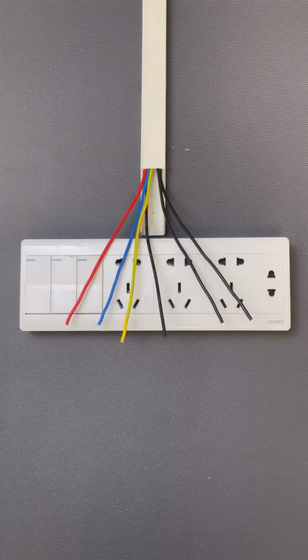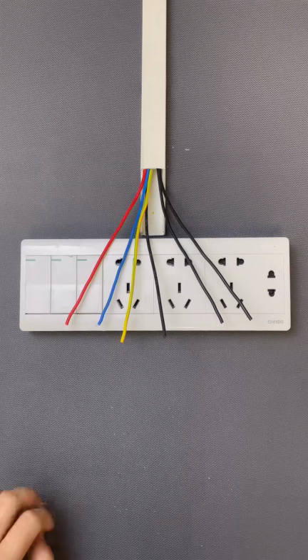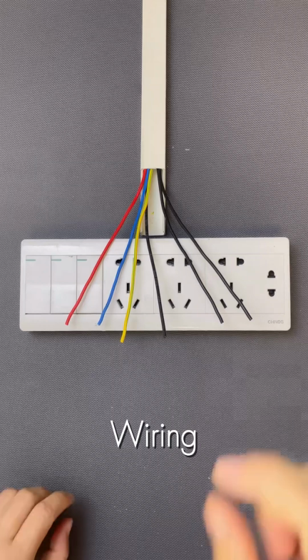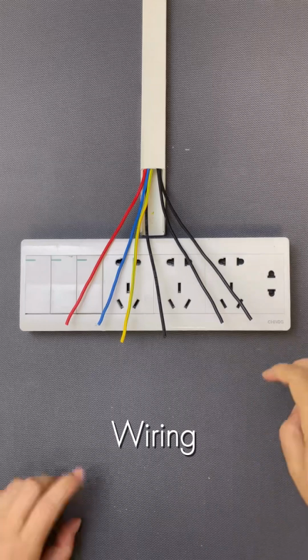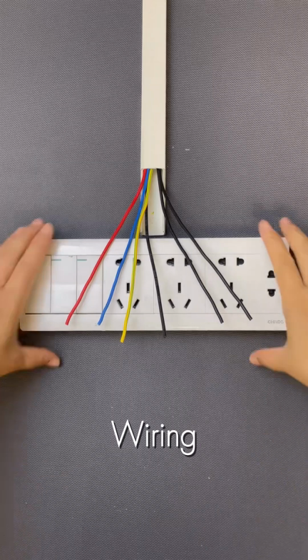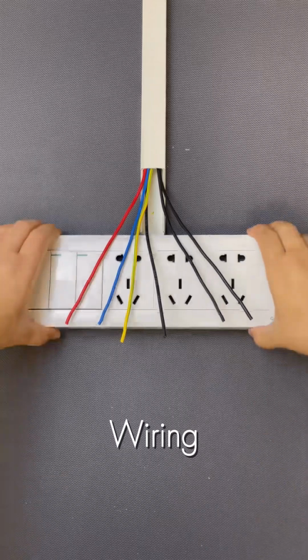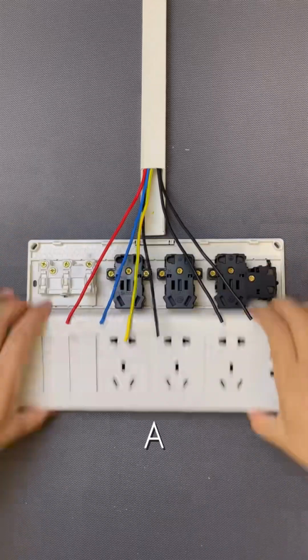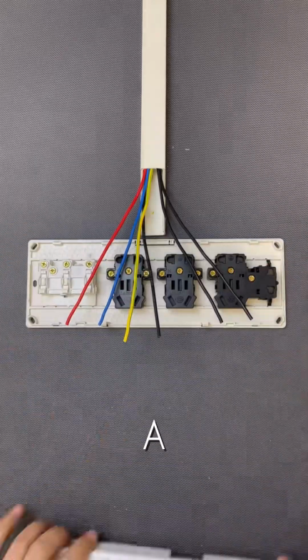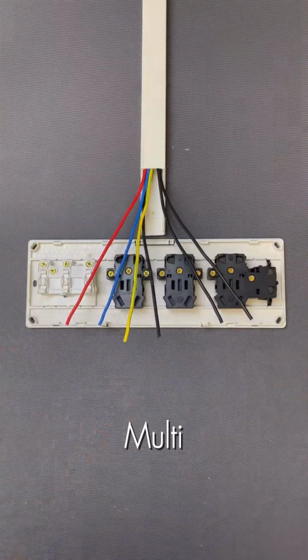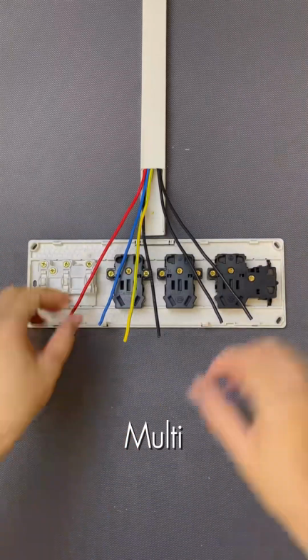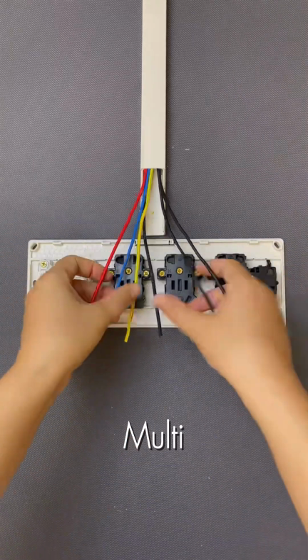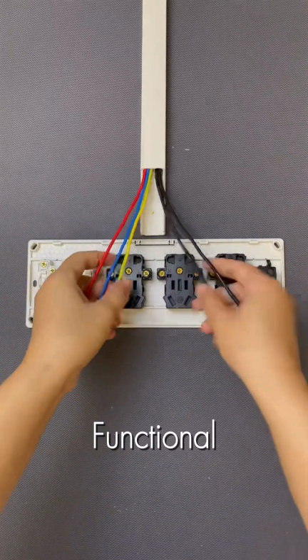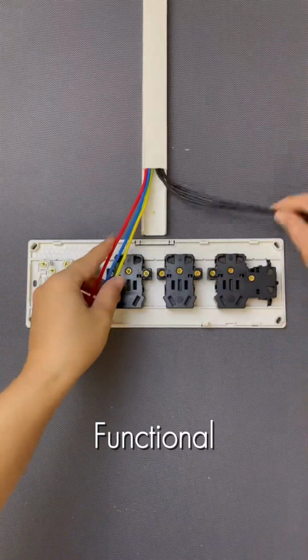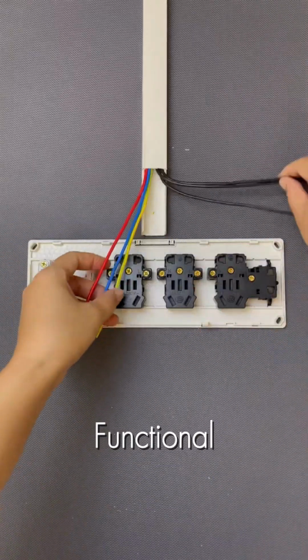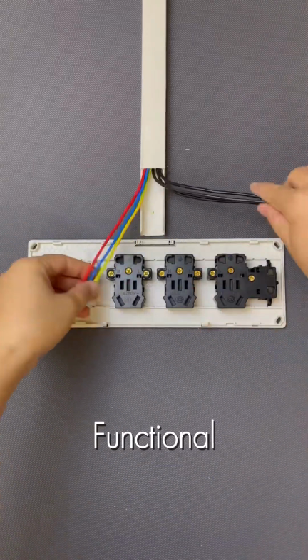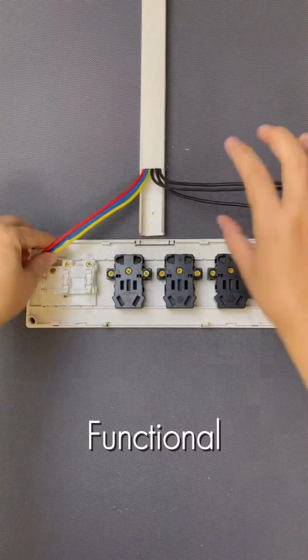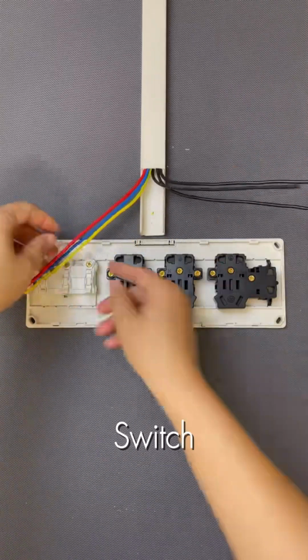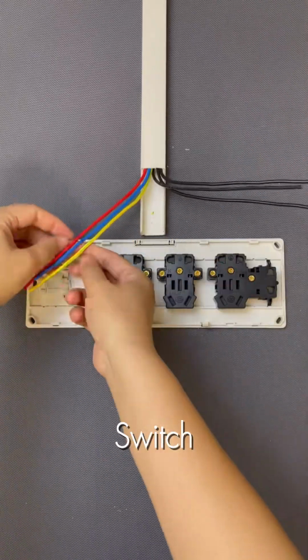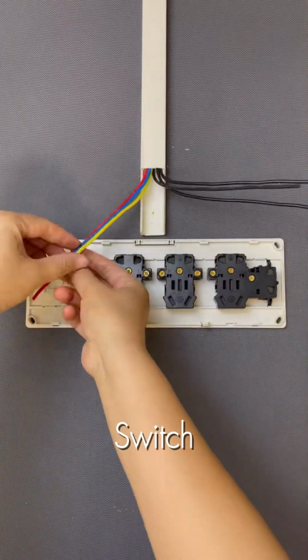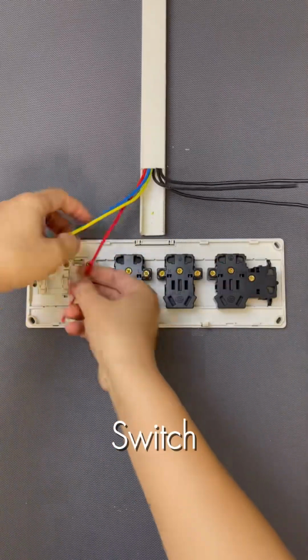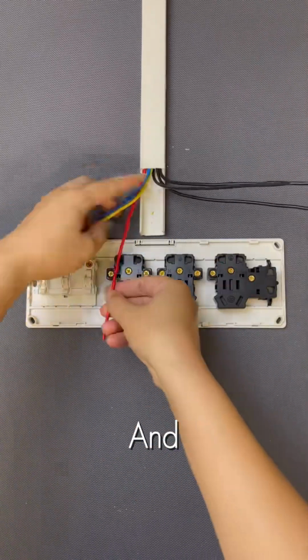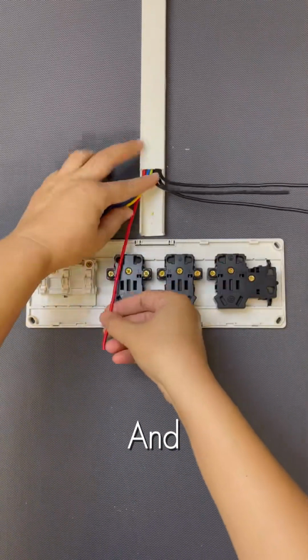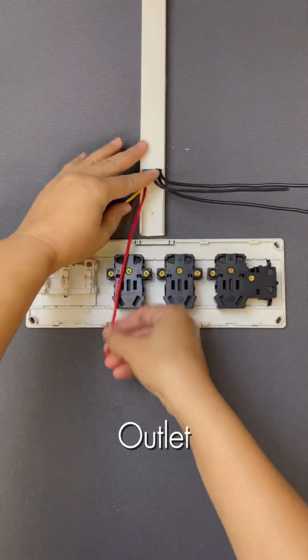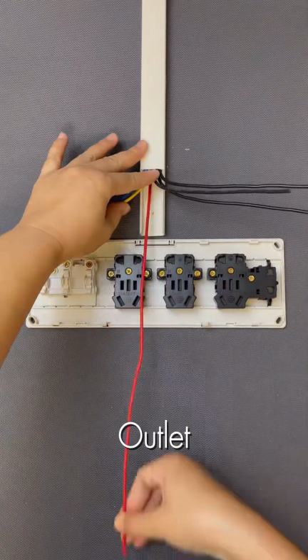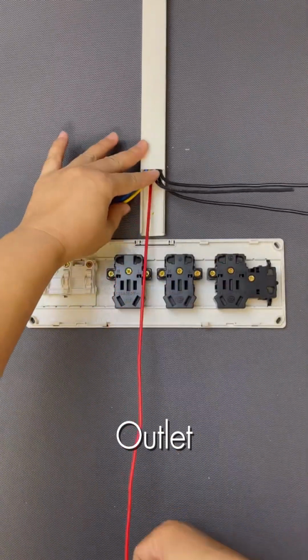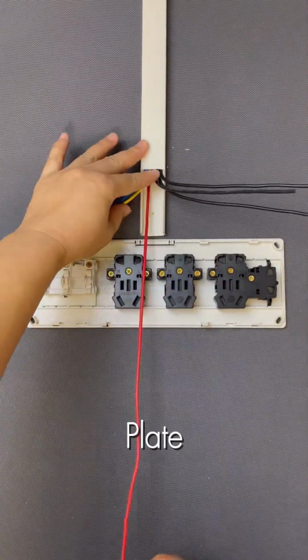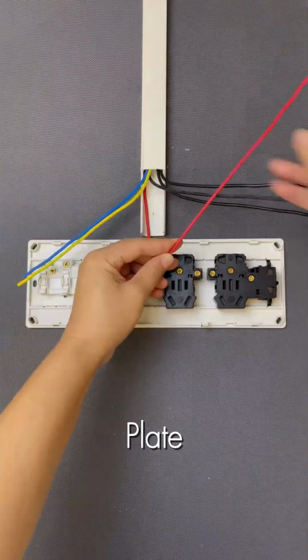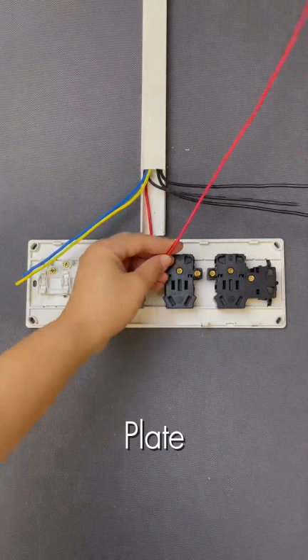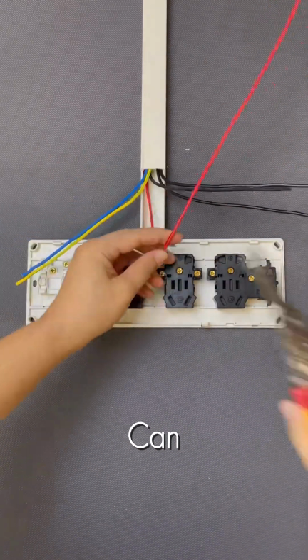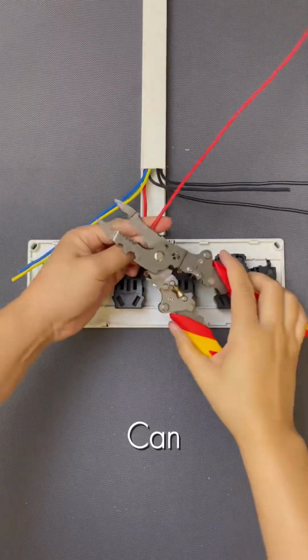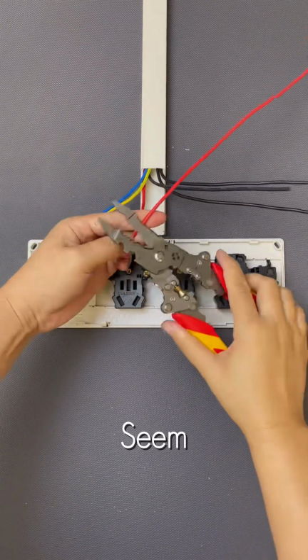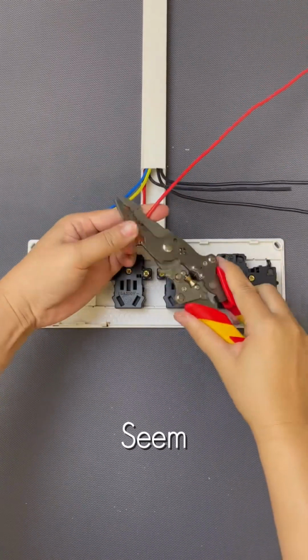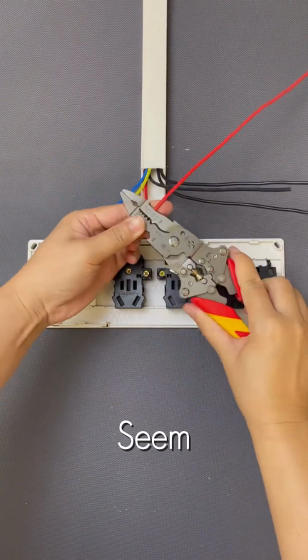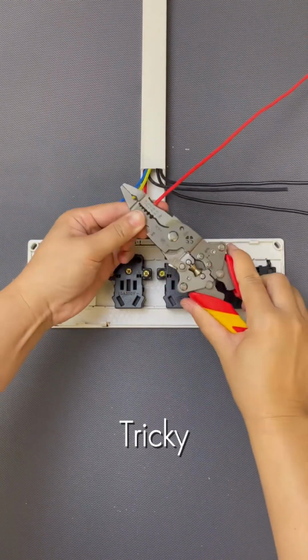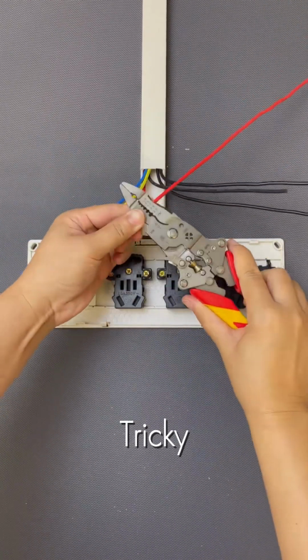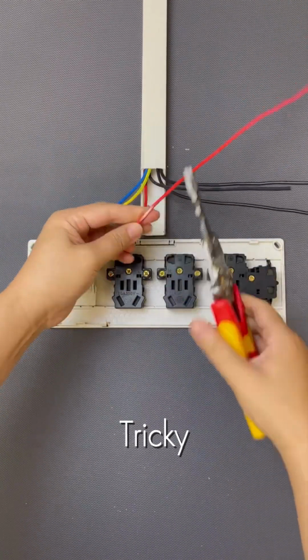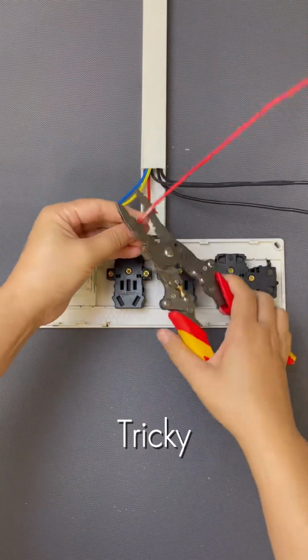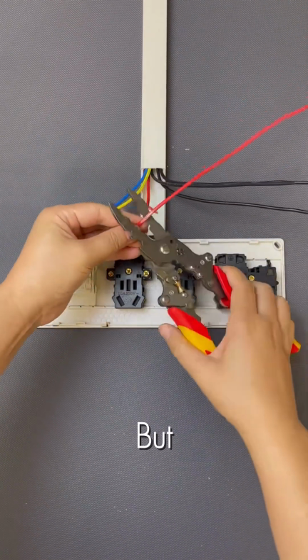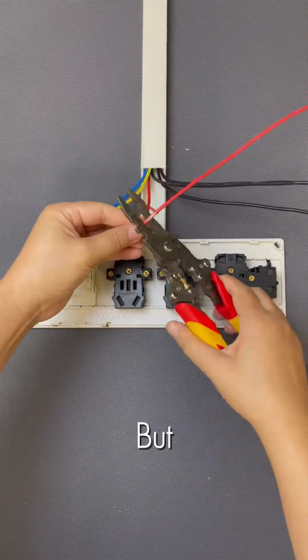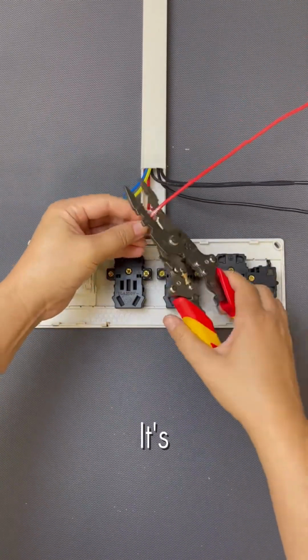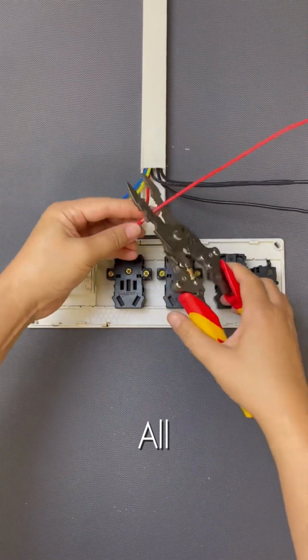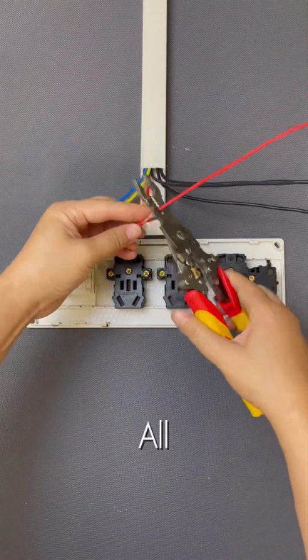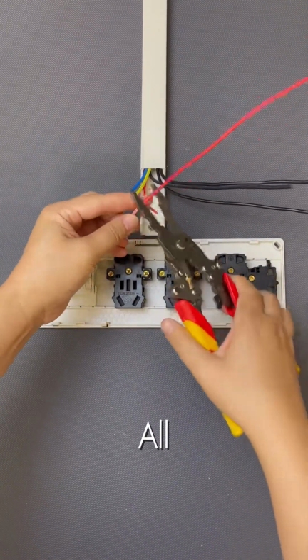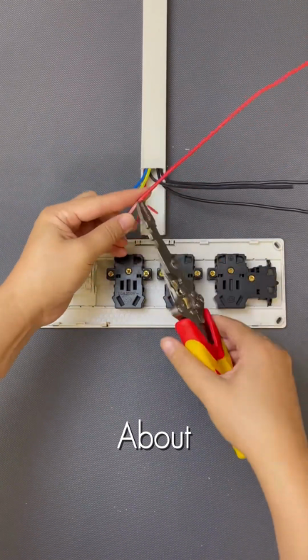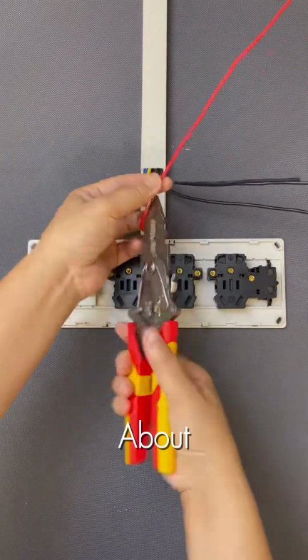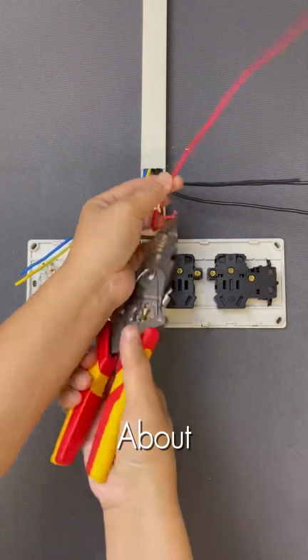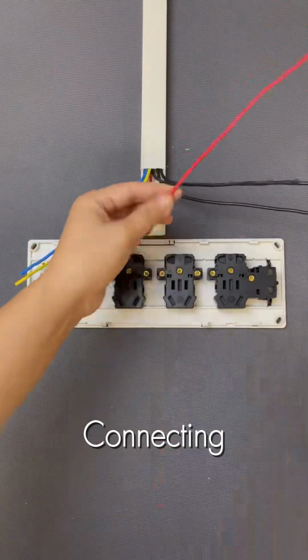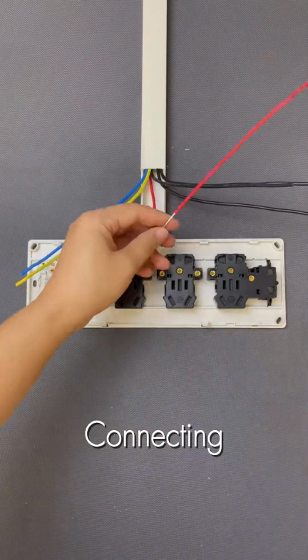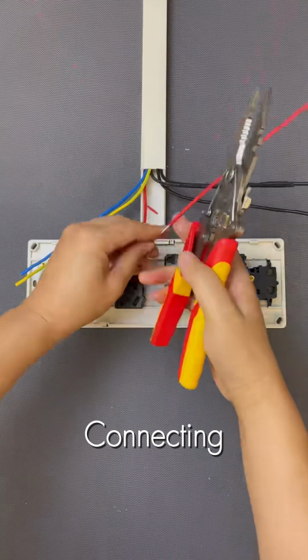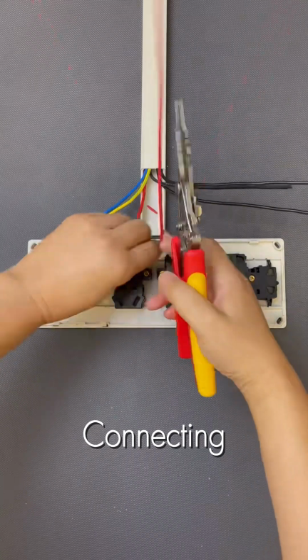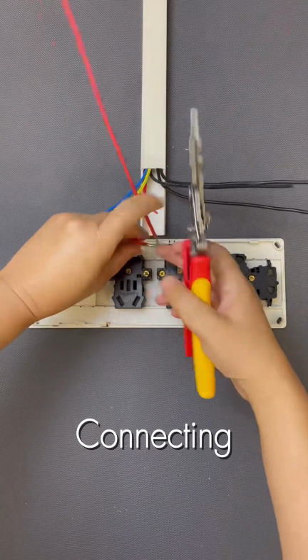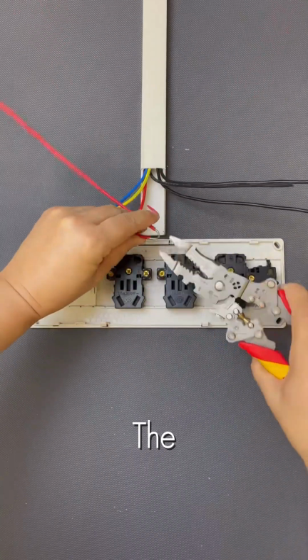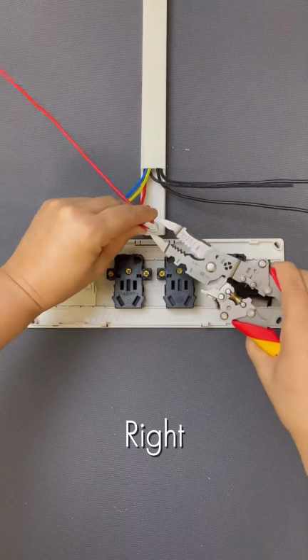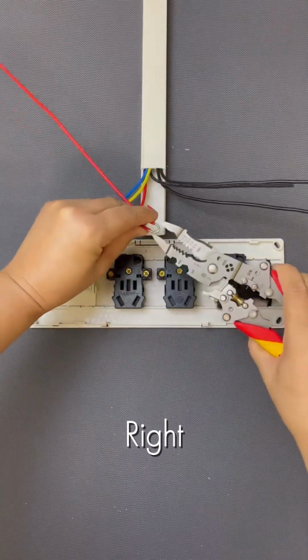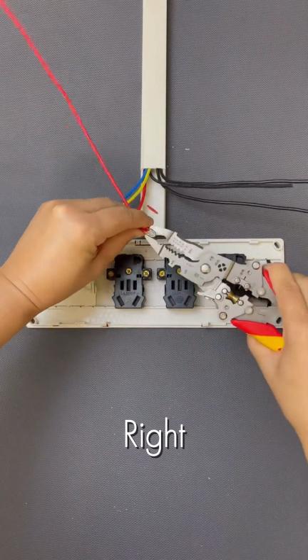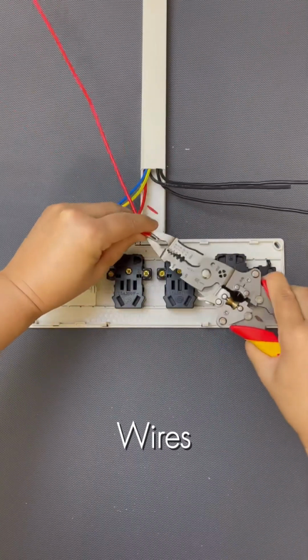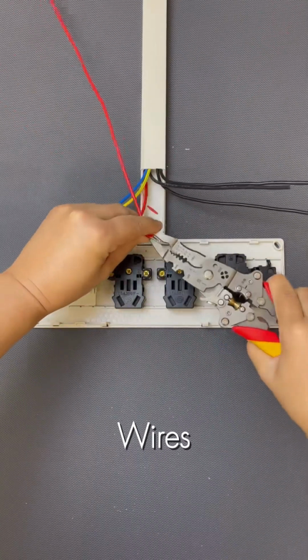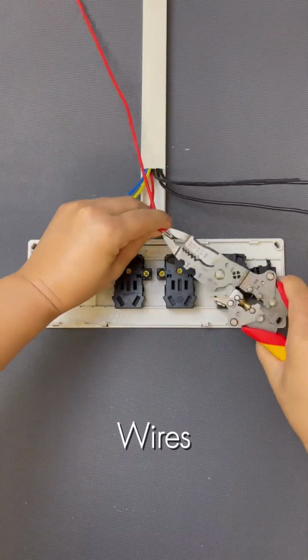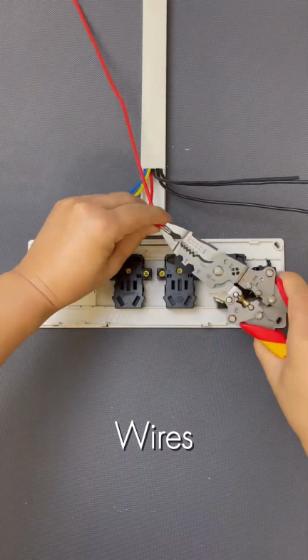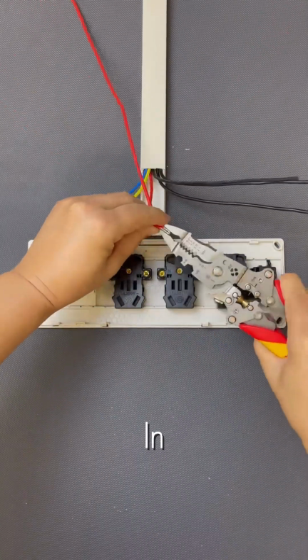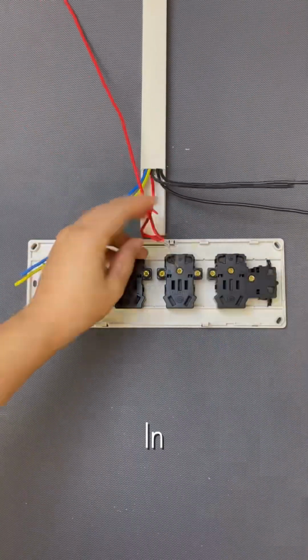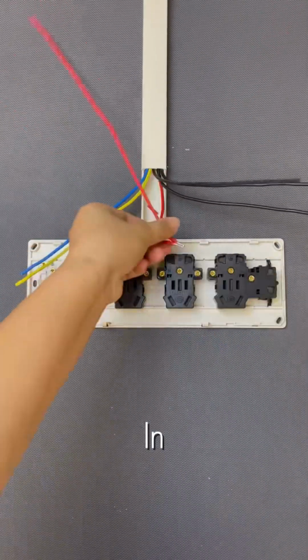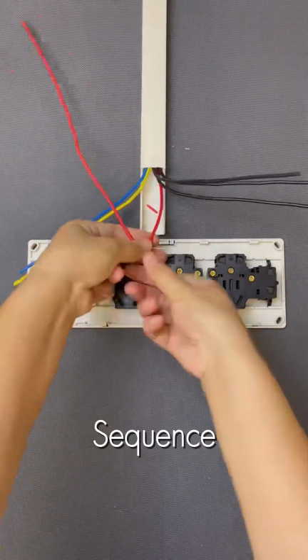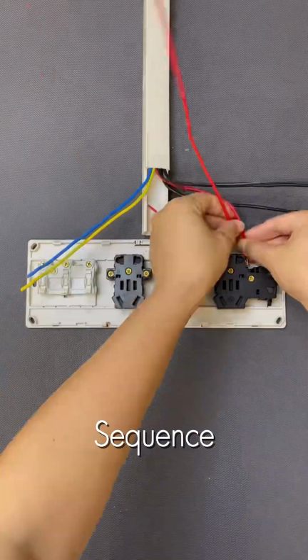Wiring a multifunctional switch and outlet plate can seem tricky, but it's all about connecting the right wires in sequence.